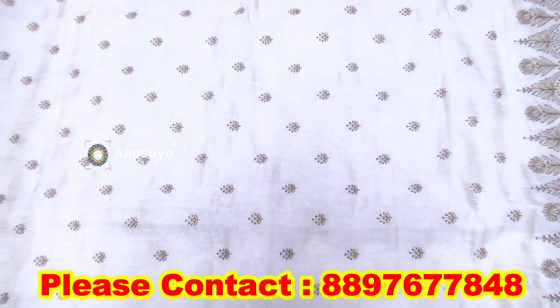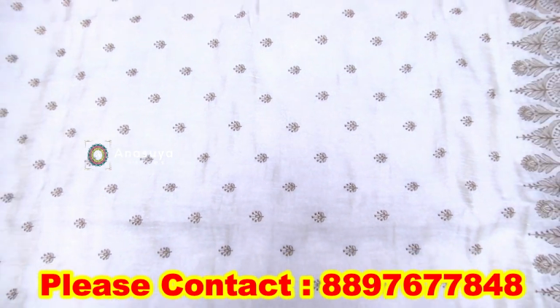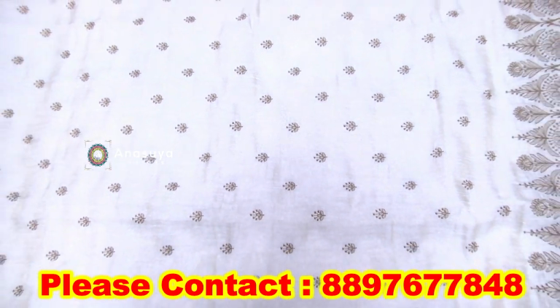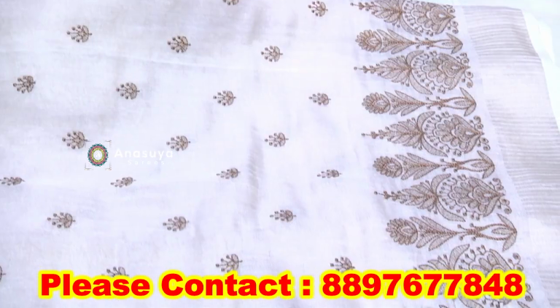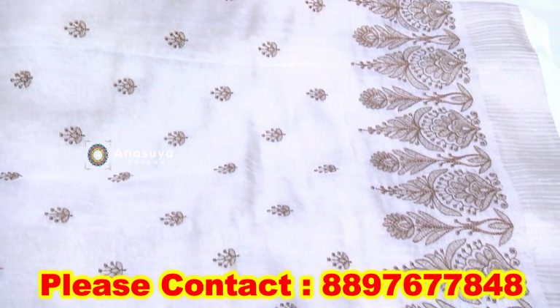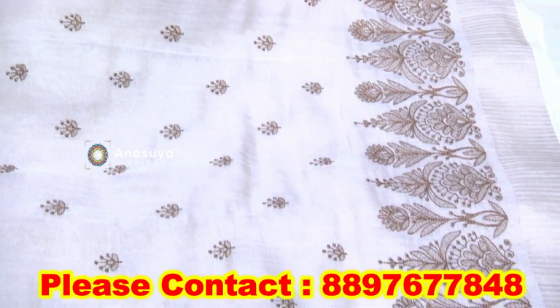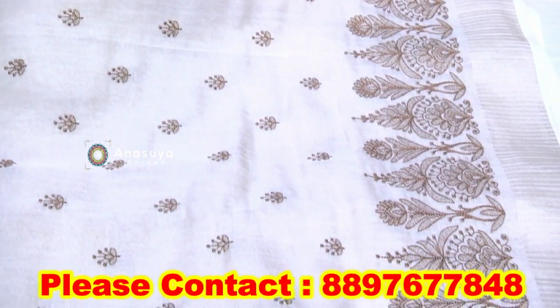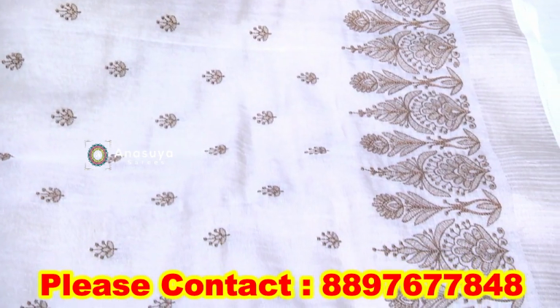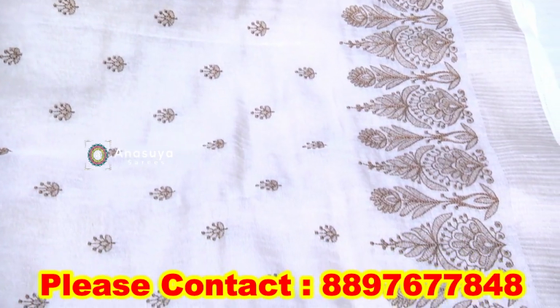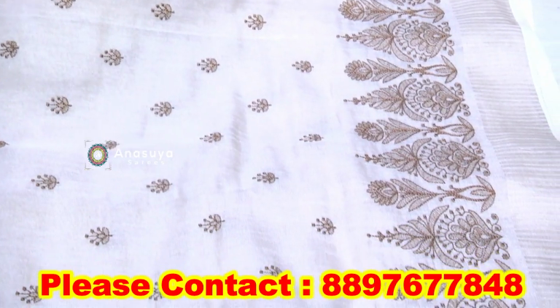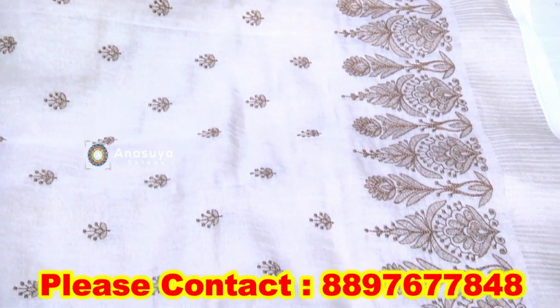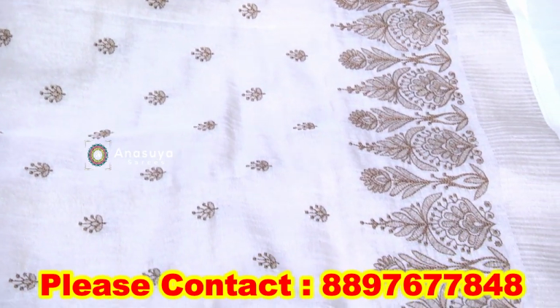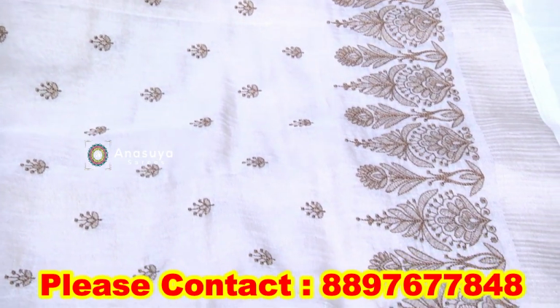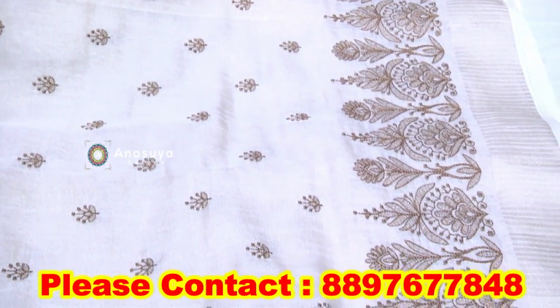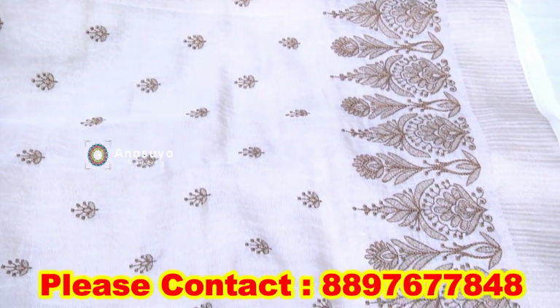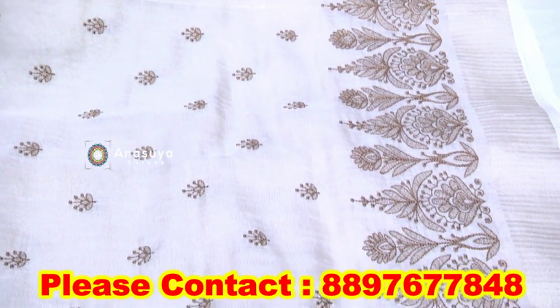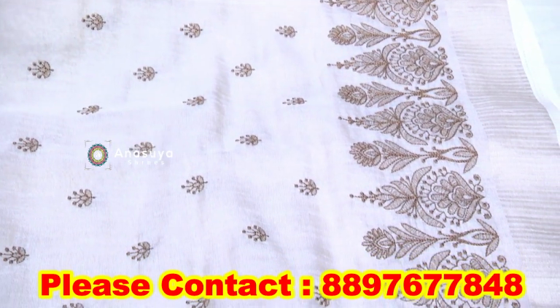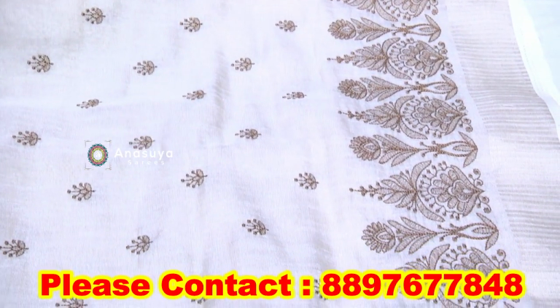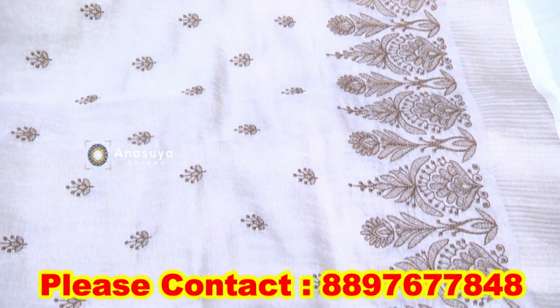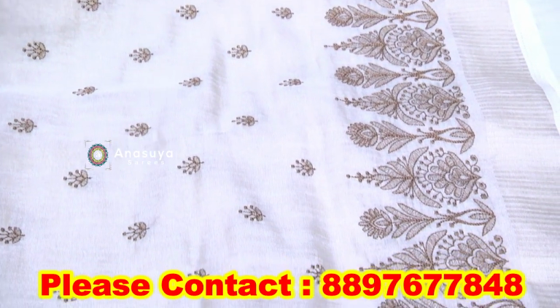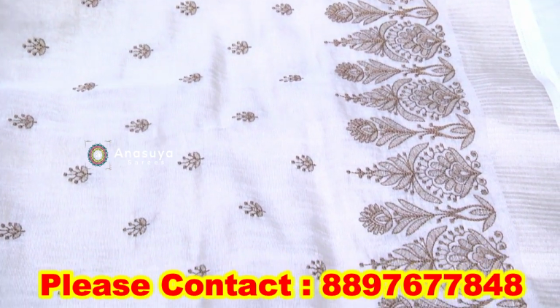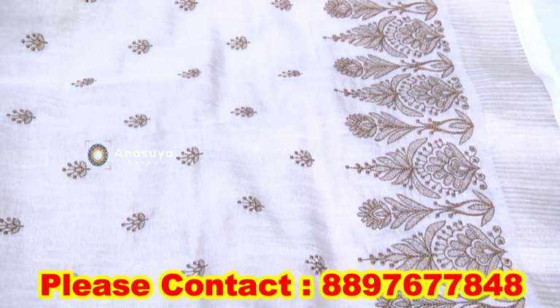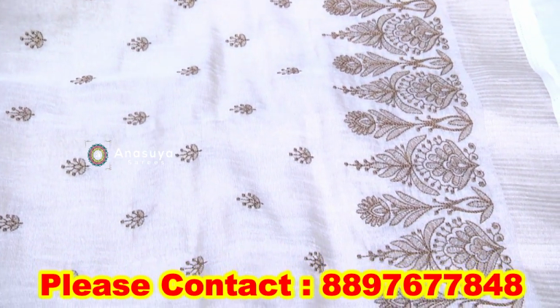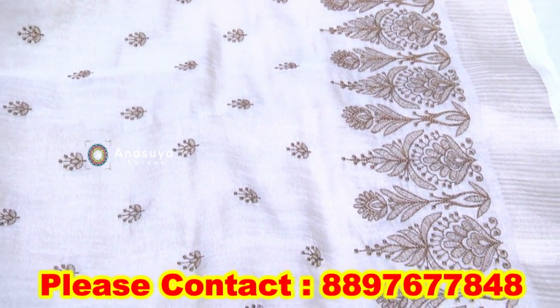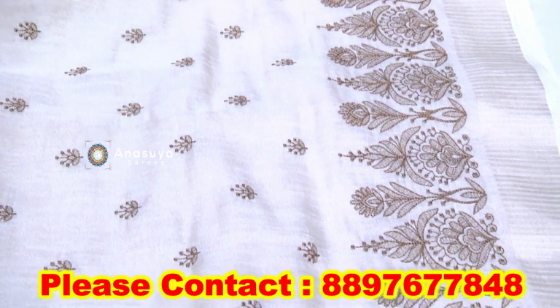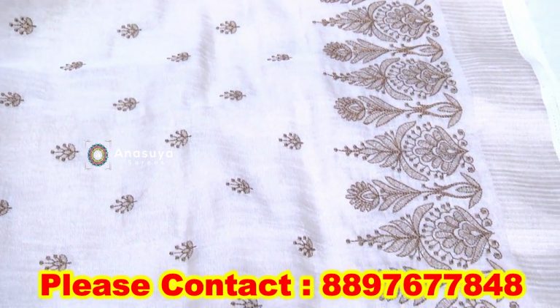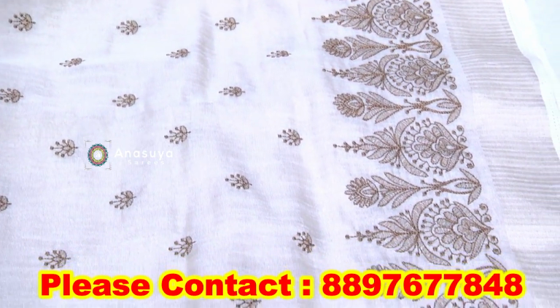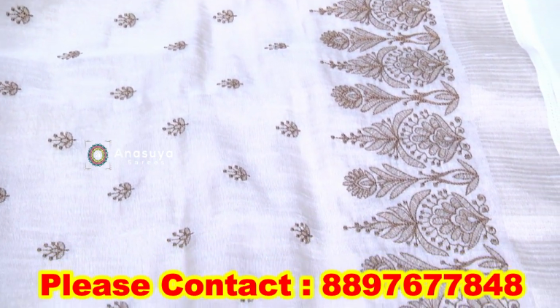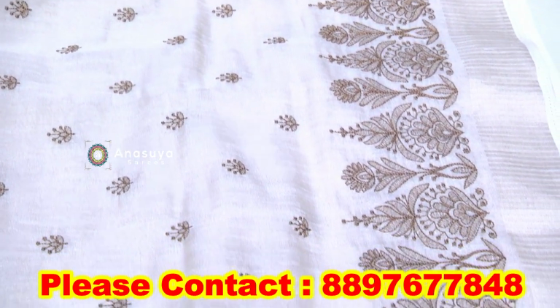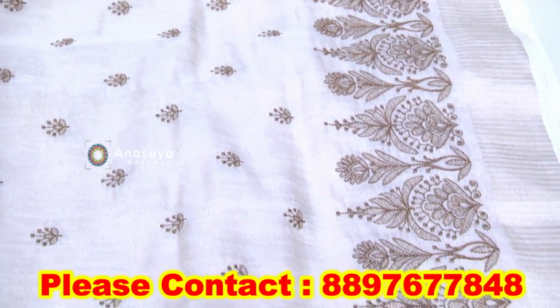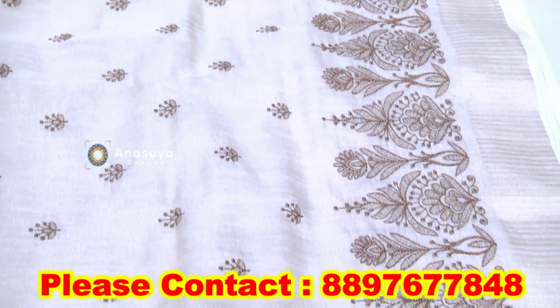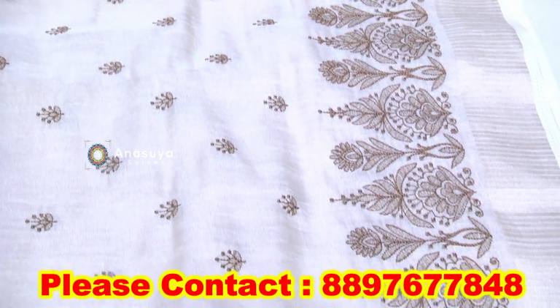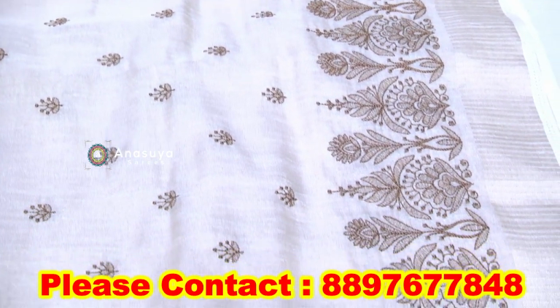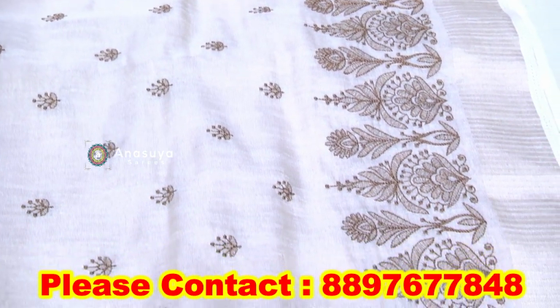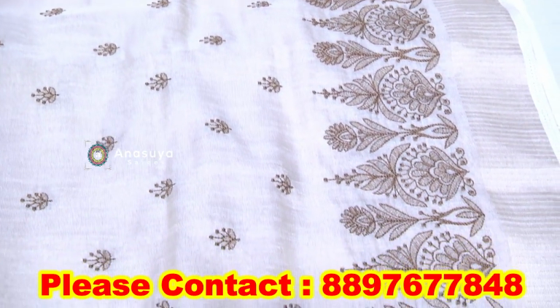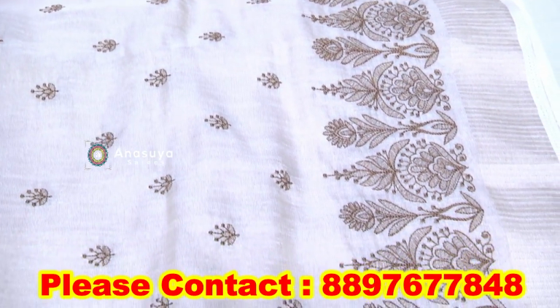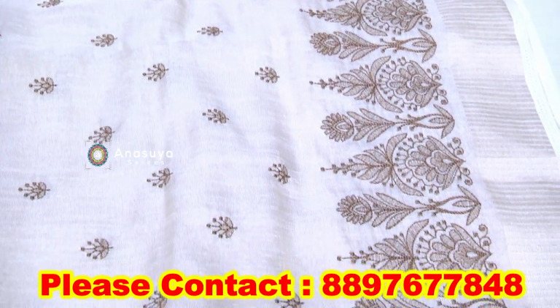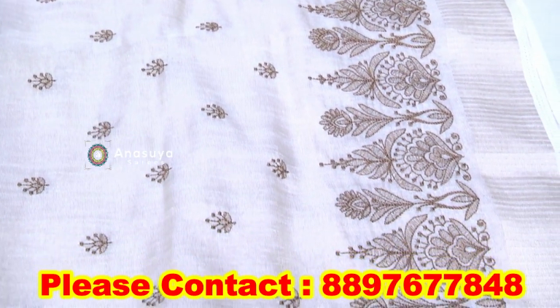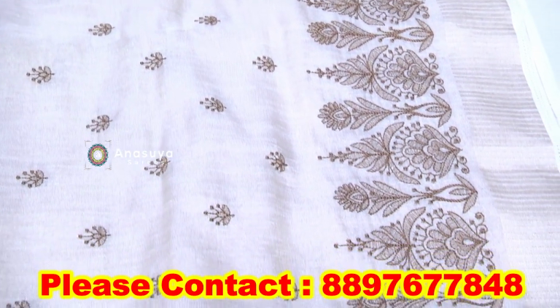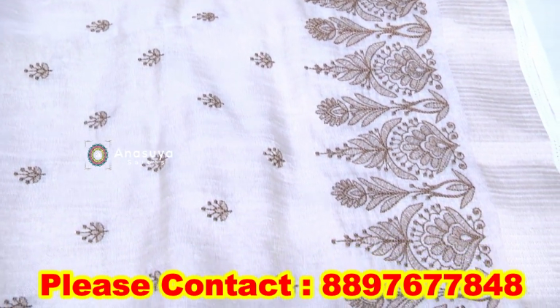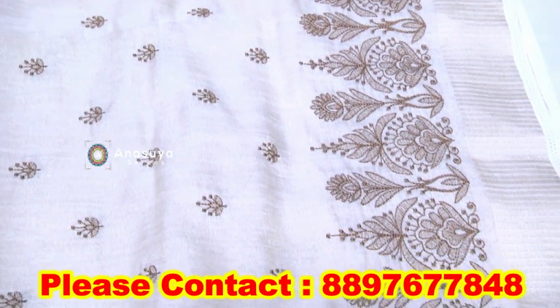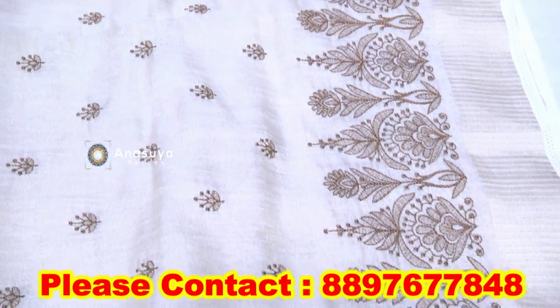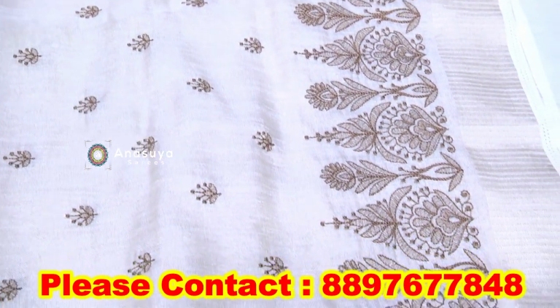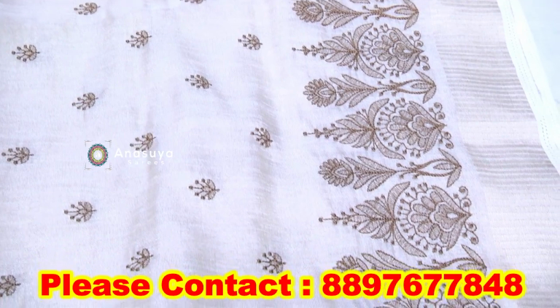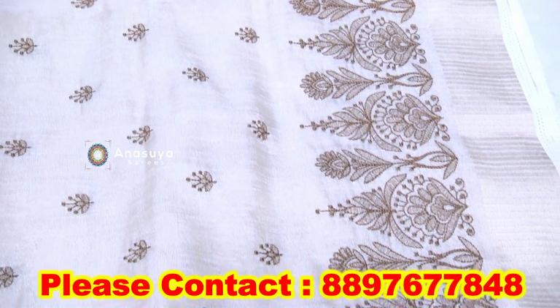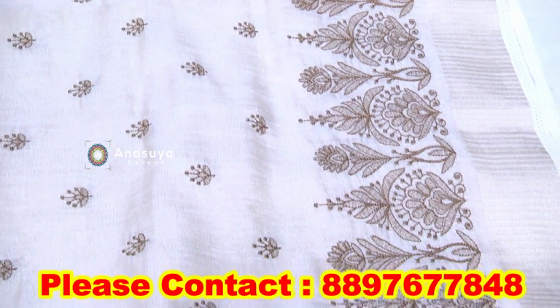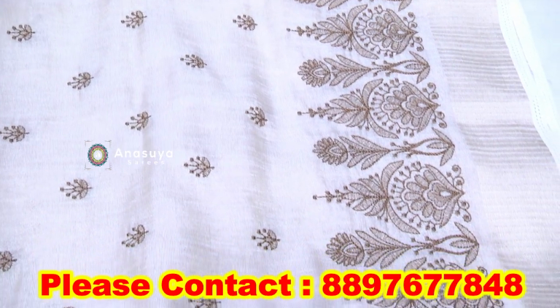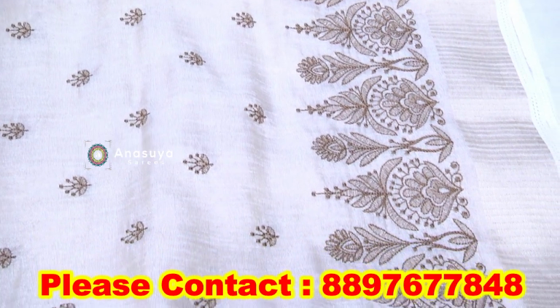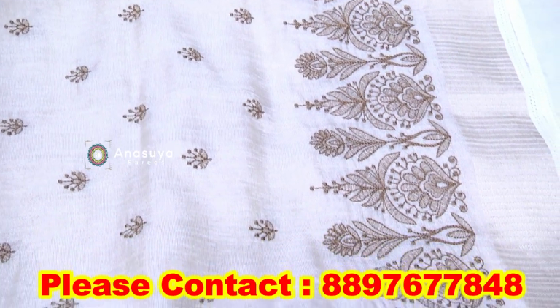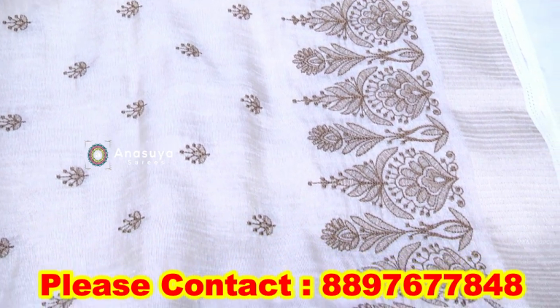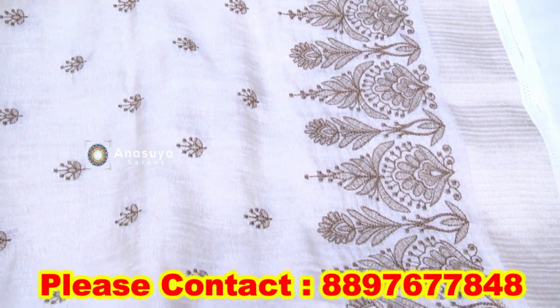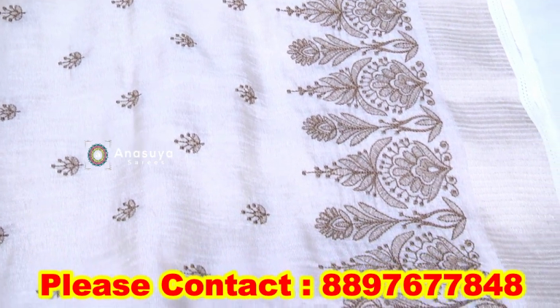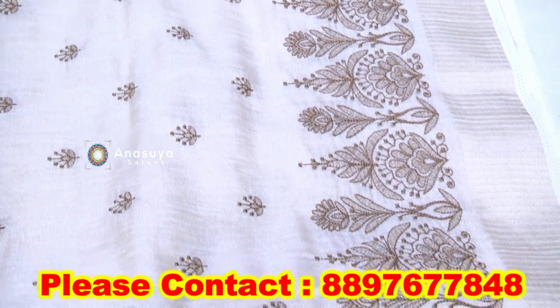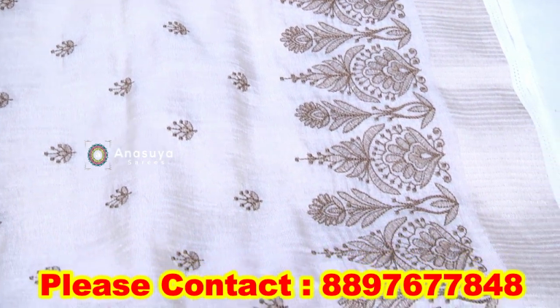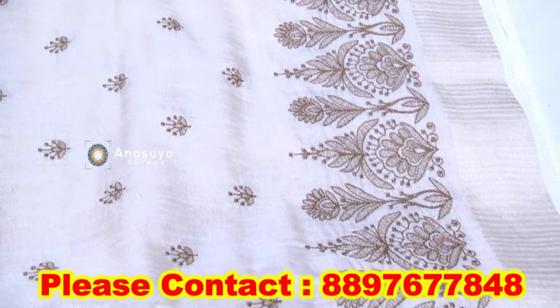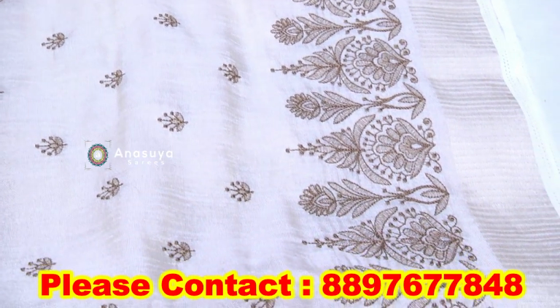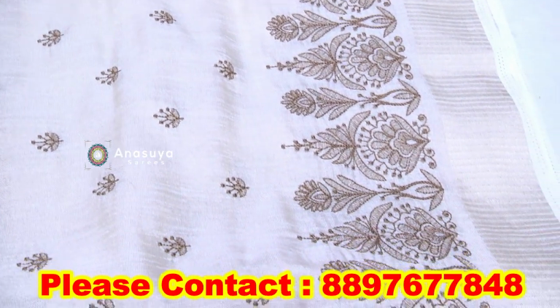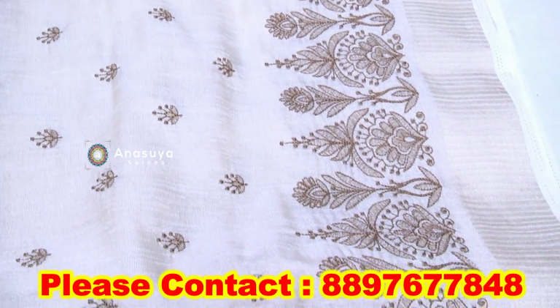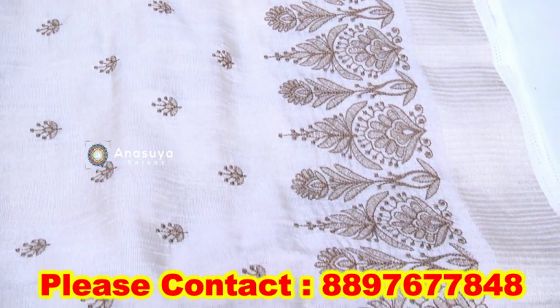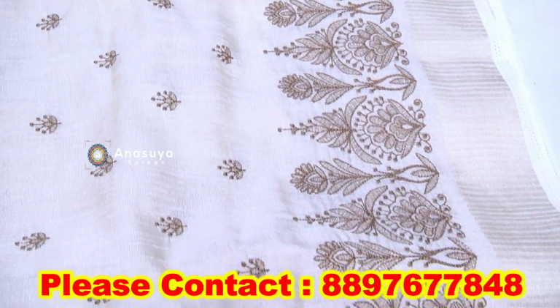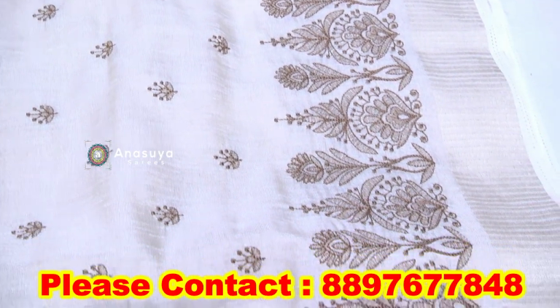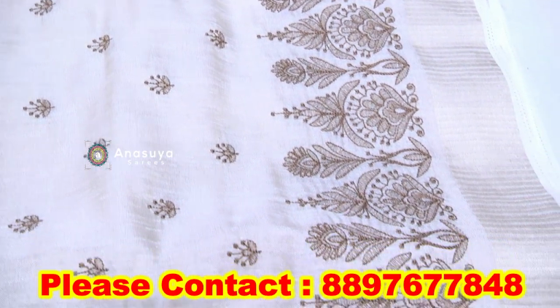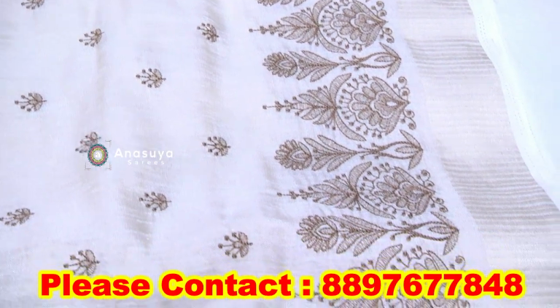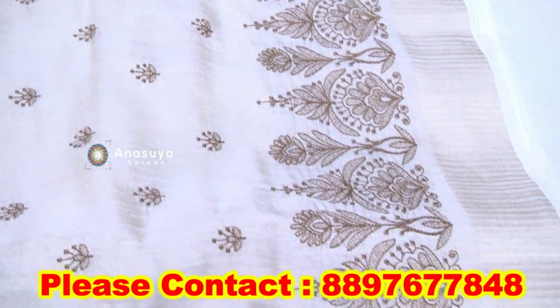We have different styles. We have different styles of jute work. We have thread working.